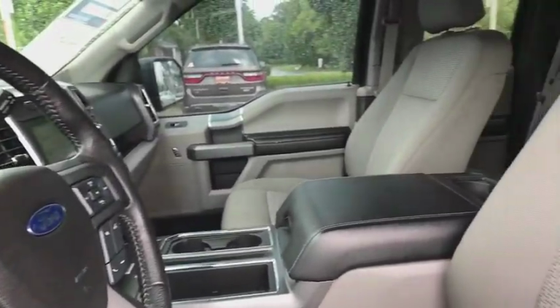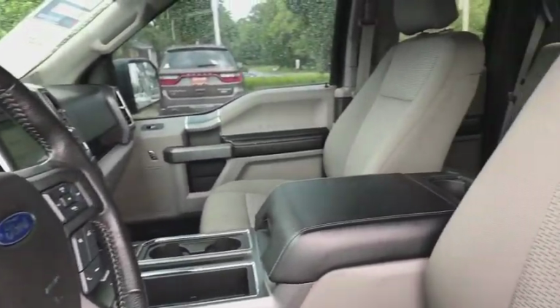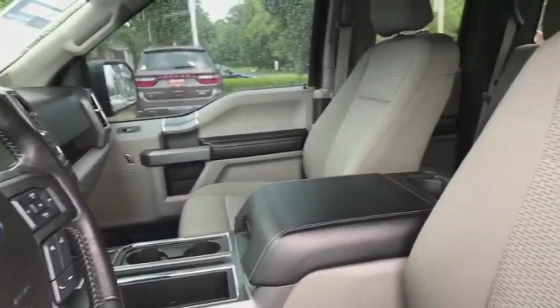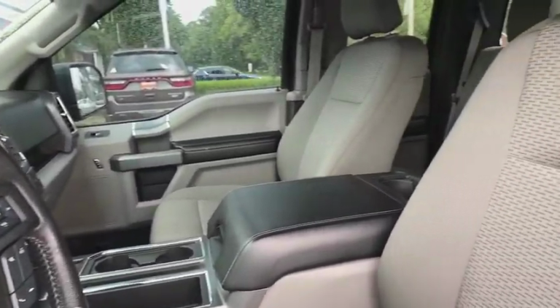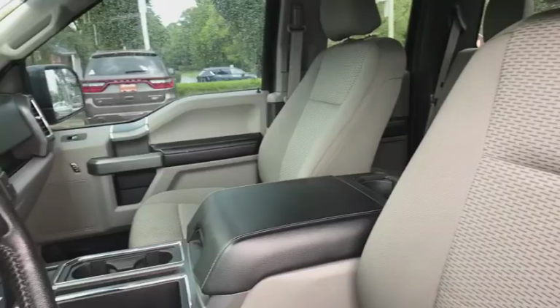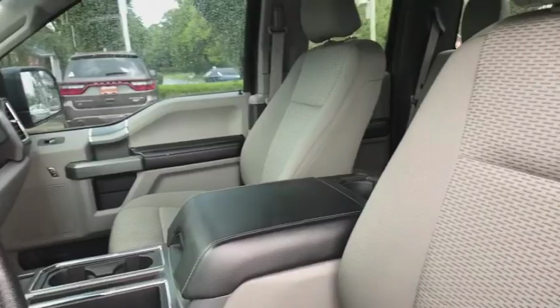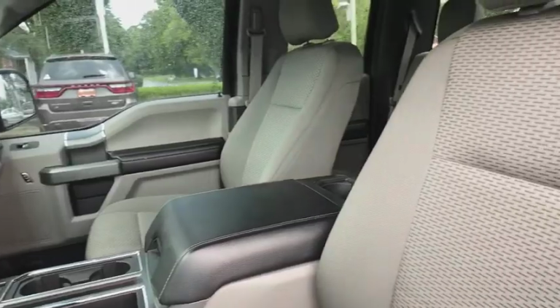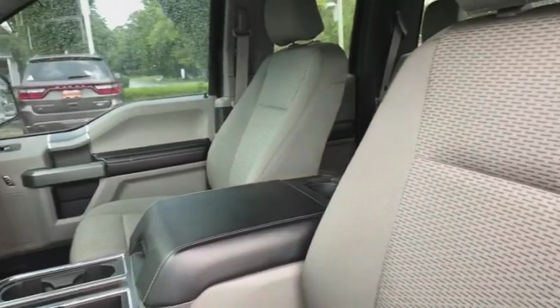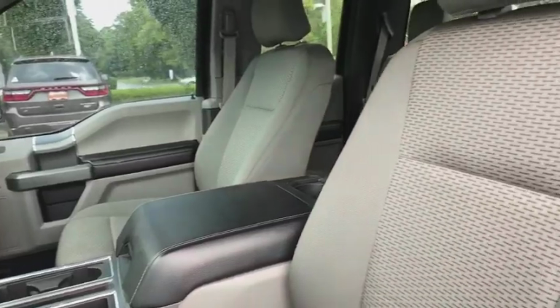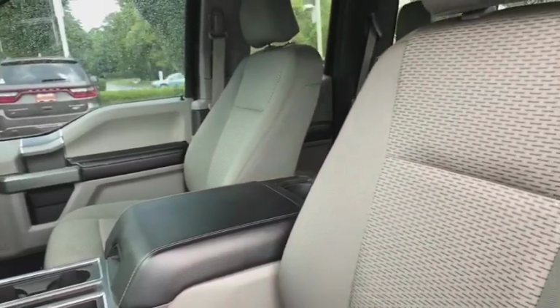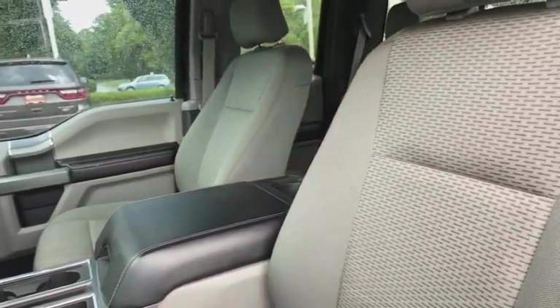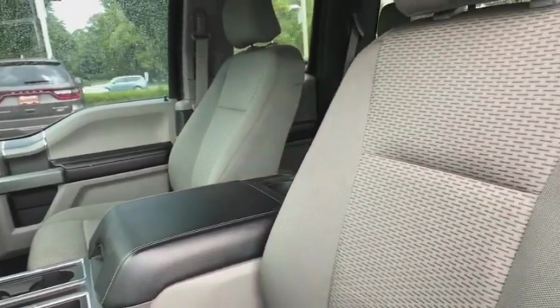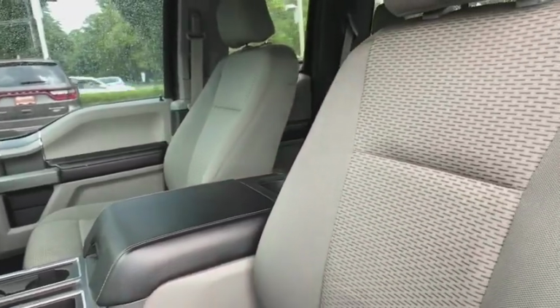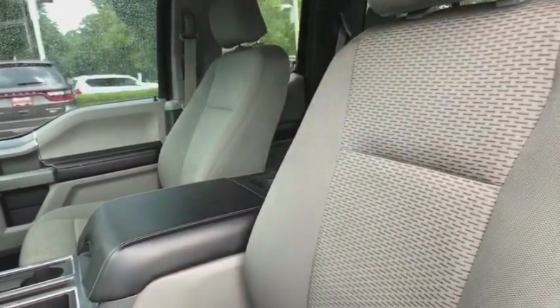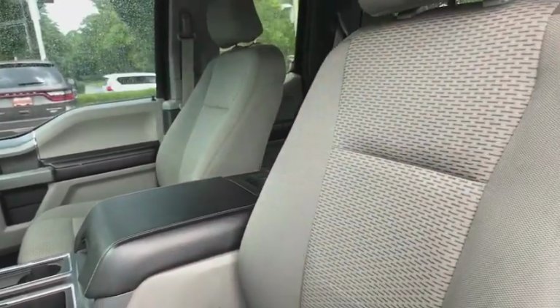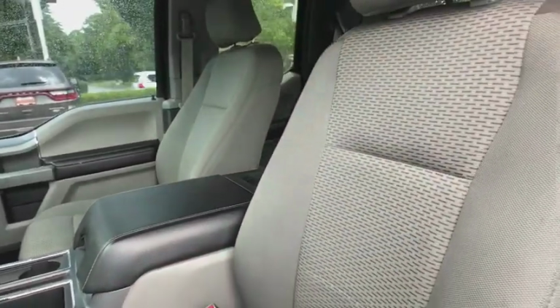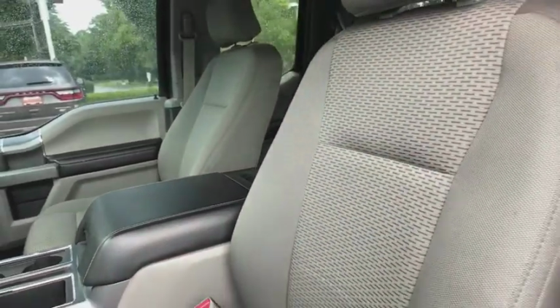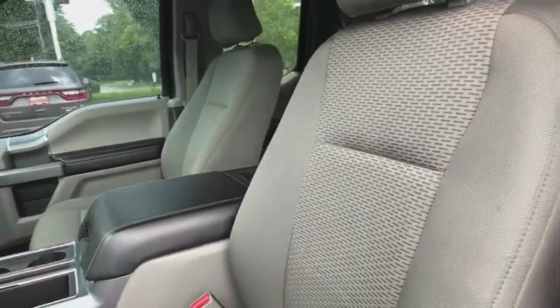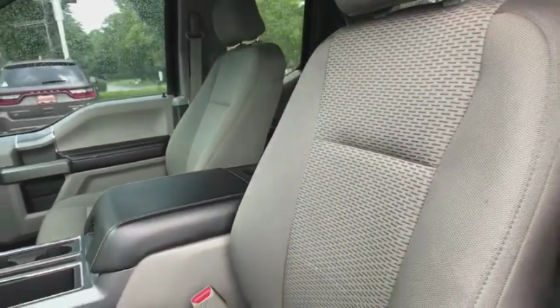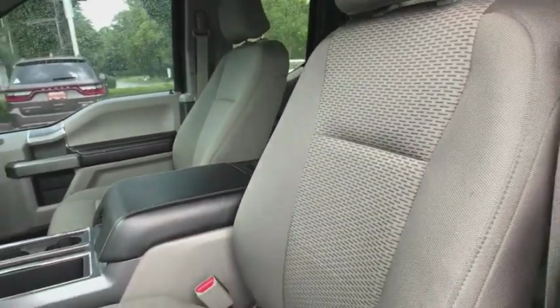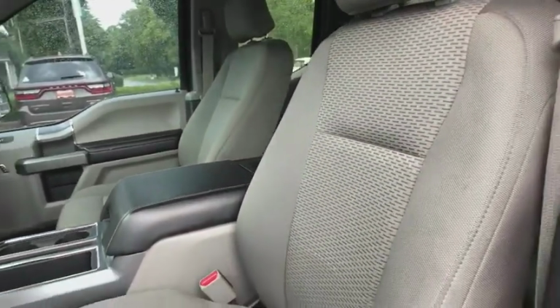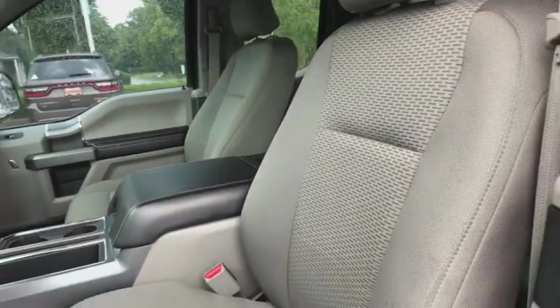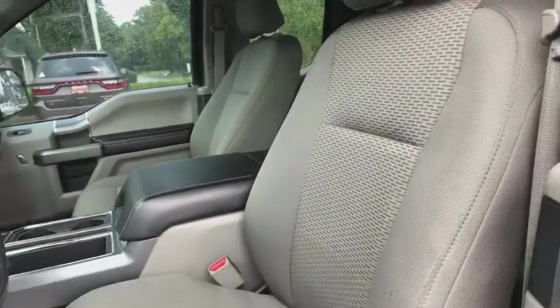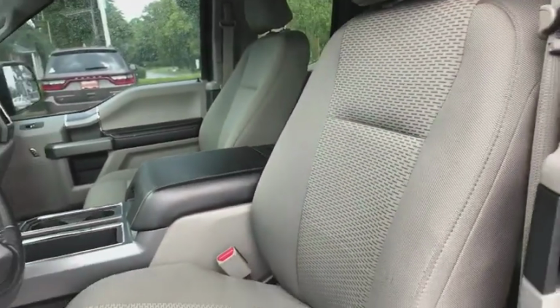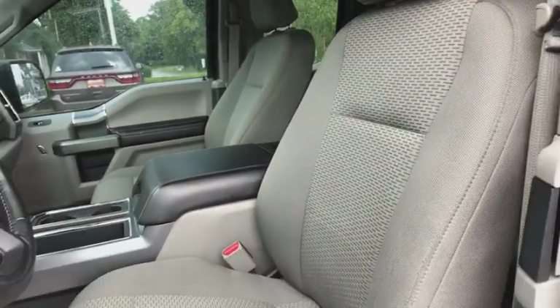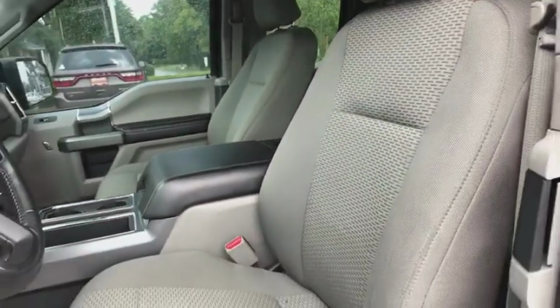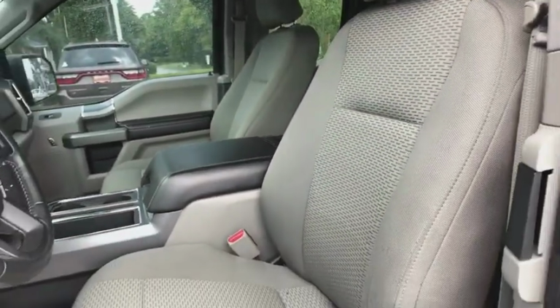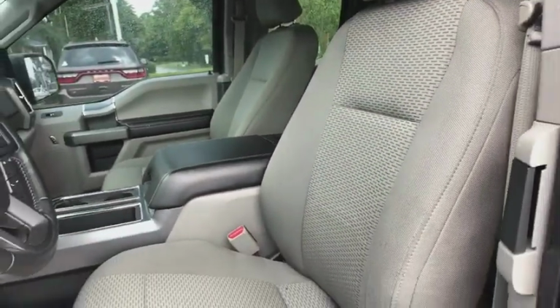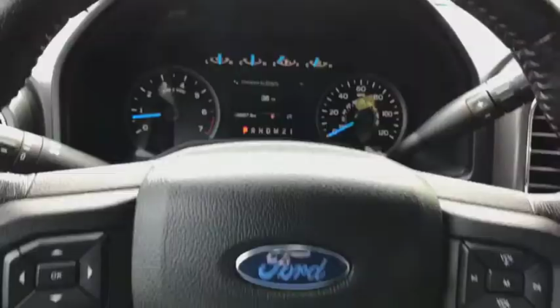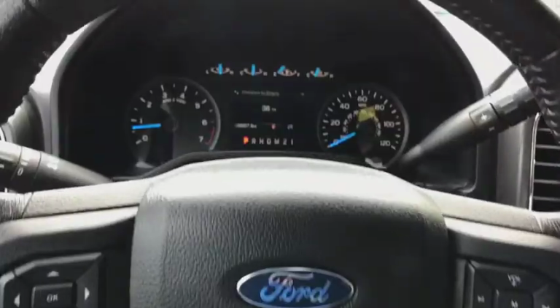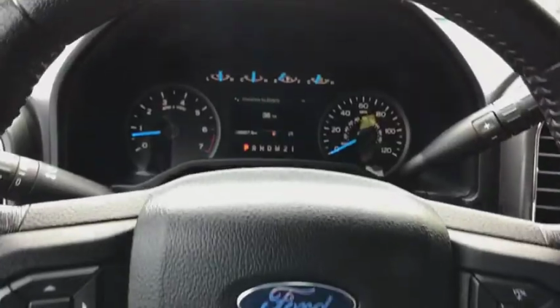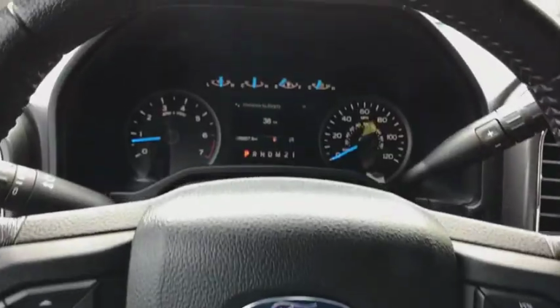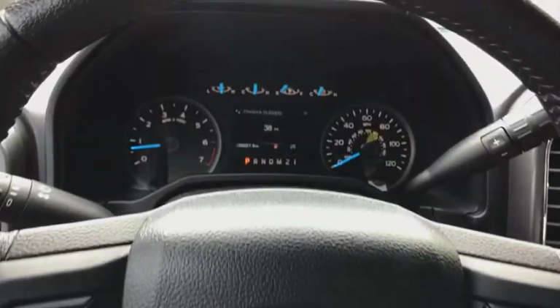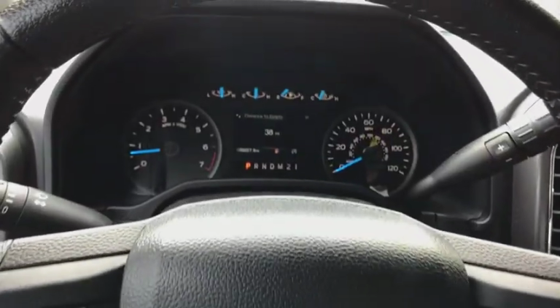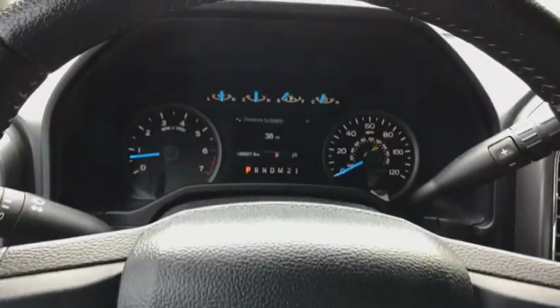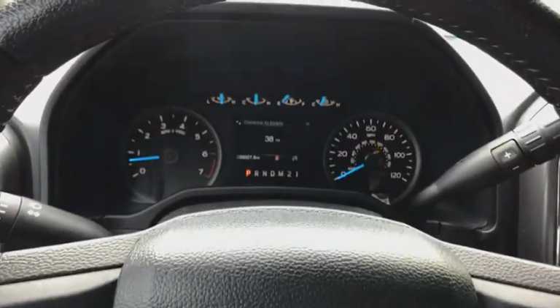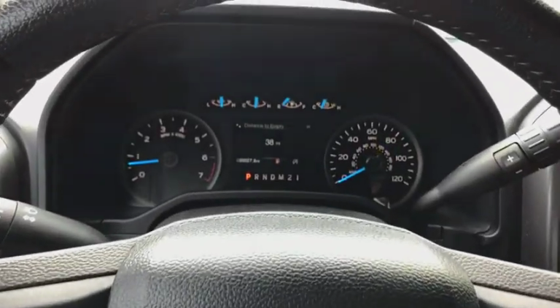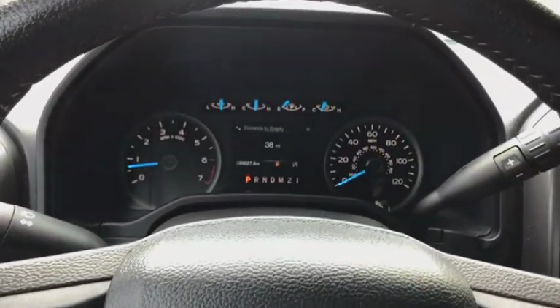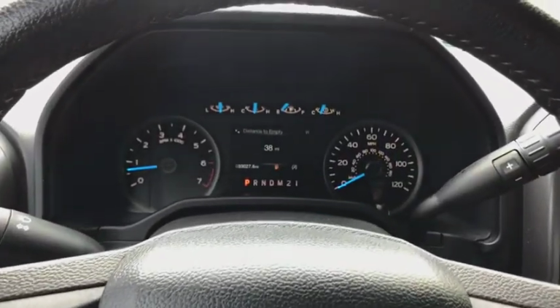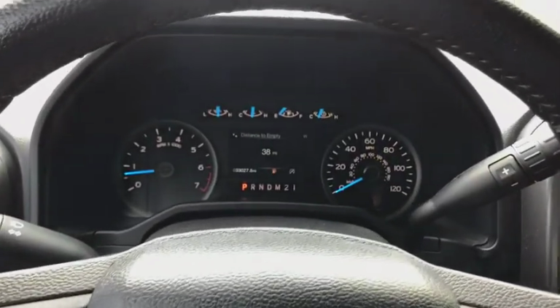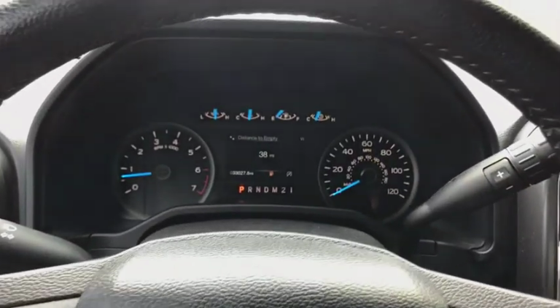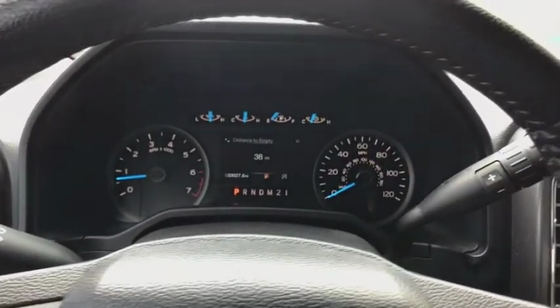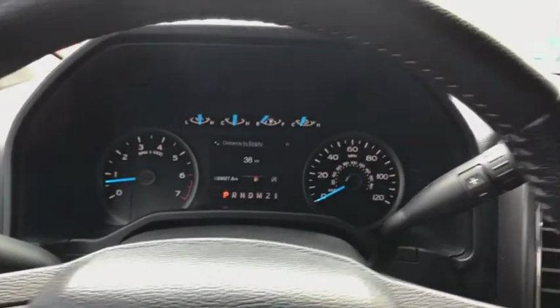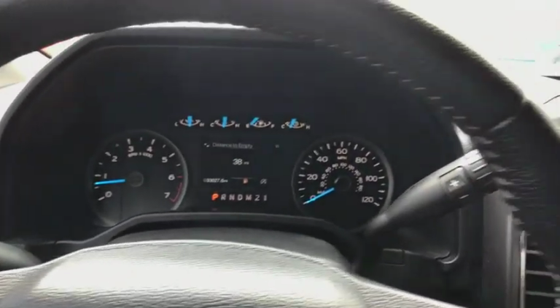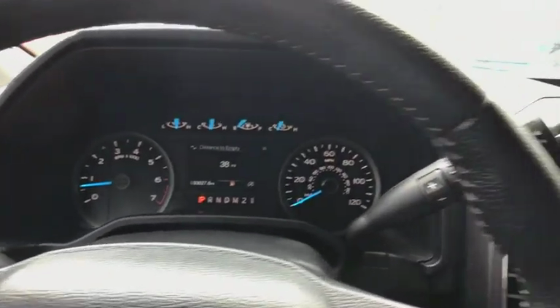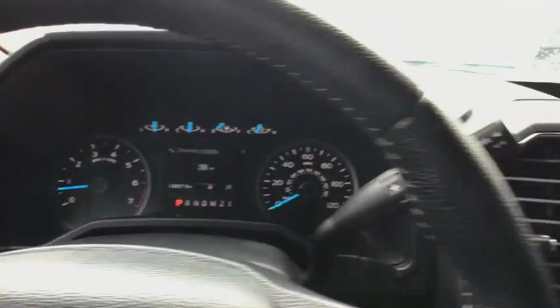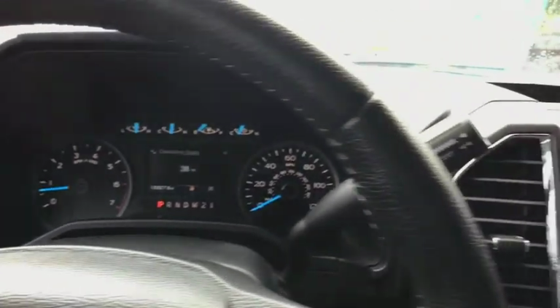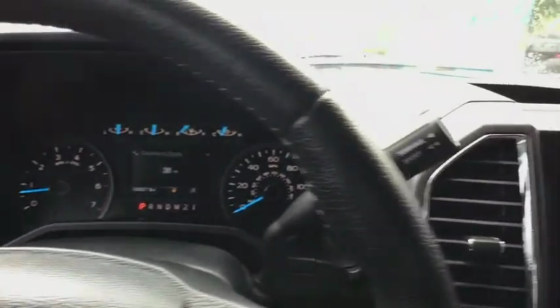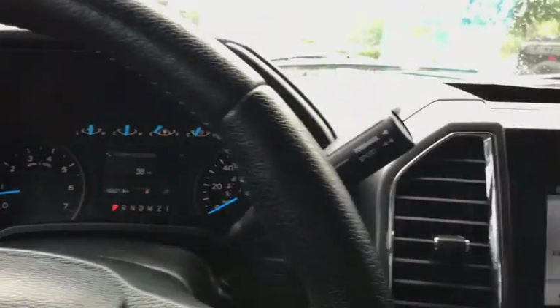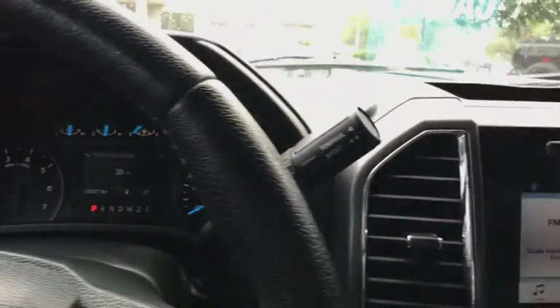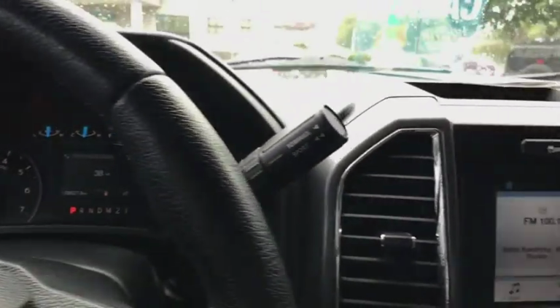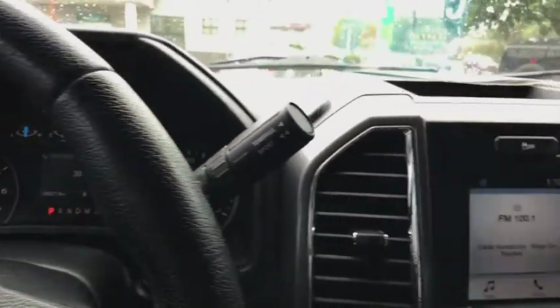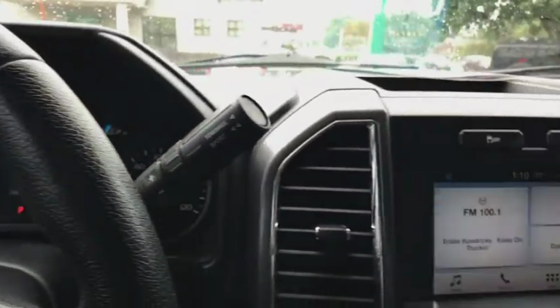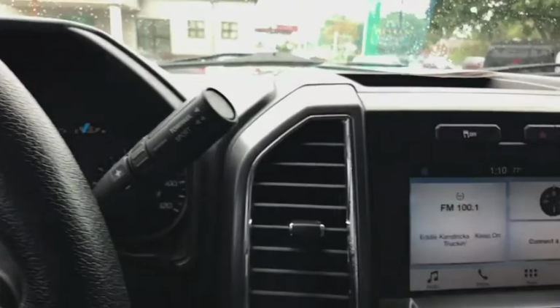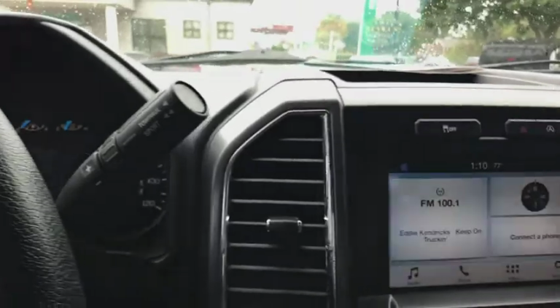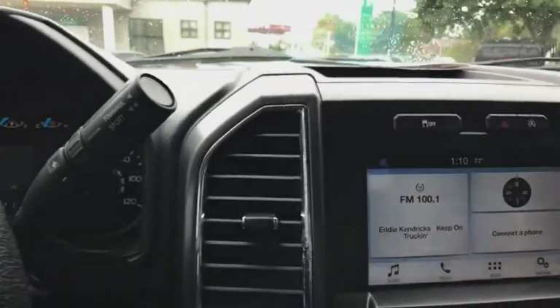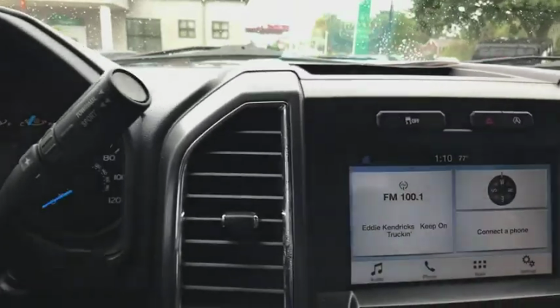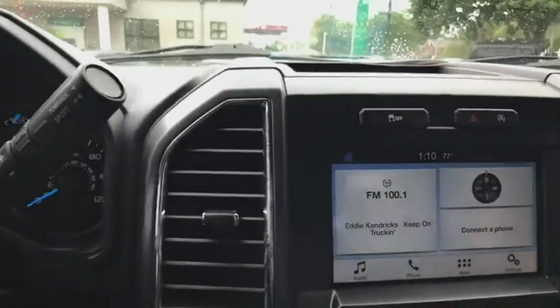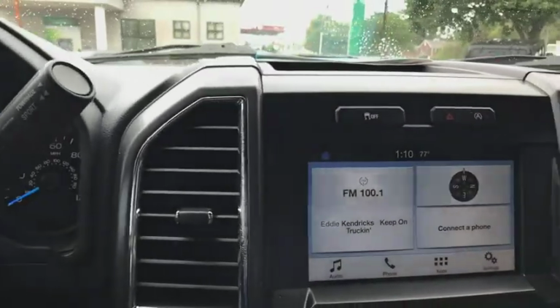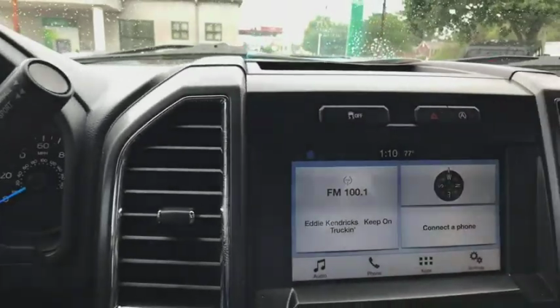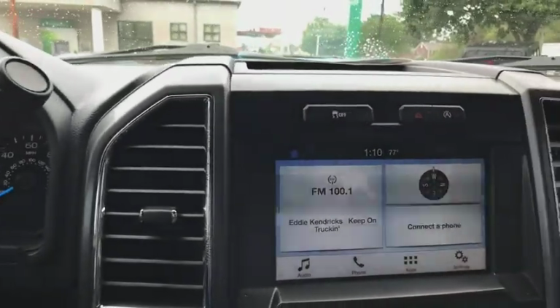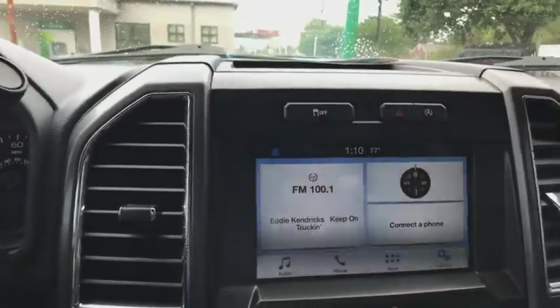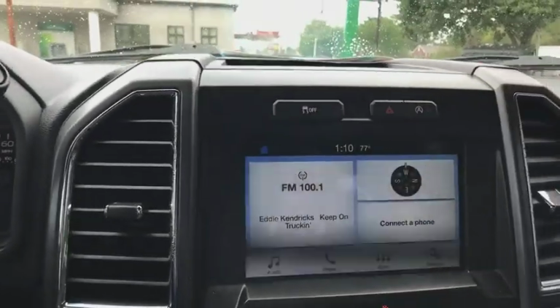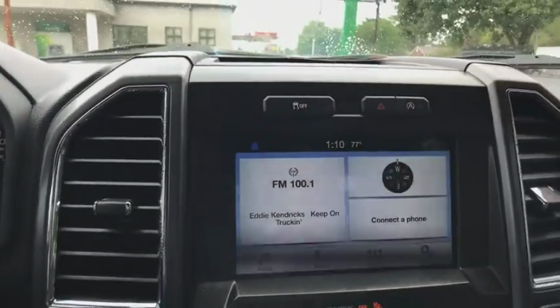Power windows, electronic stability control, remote keyless entry, brake assist, panic alarm, tachometer.